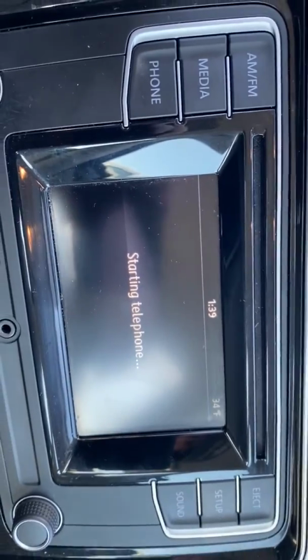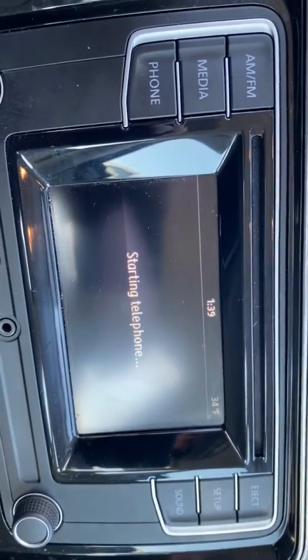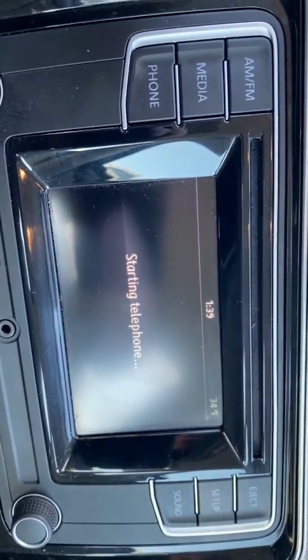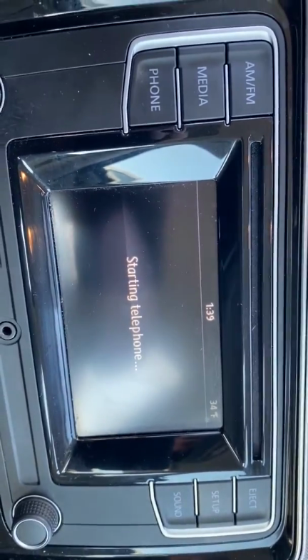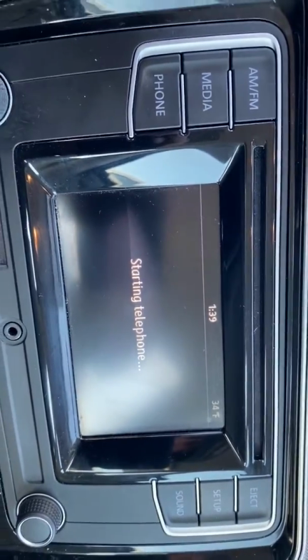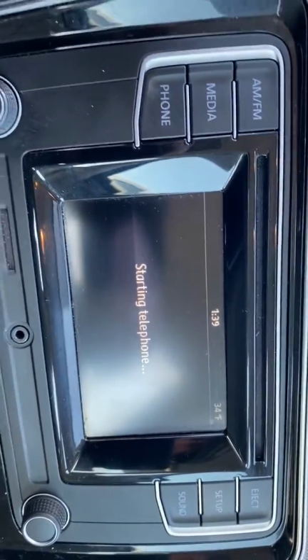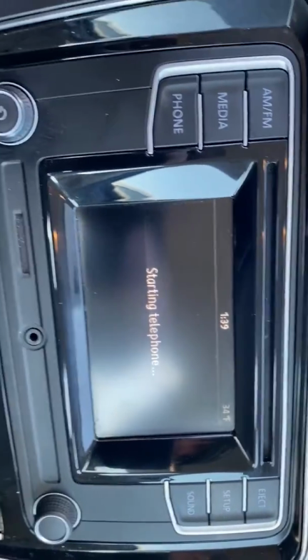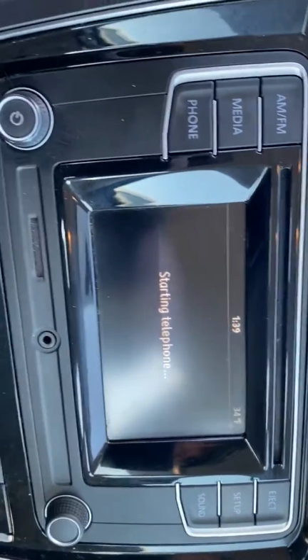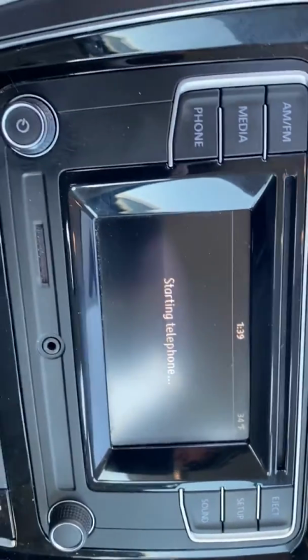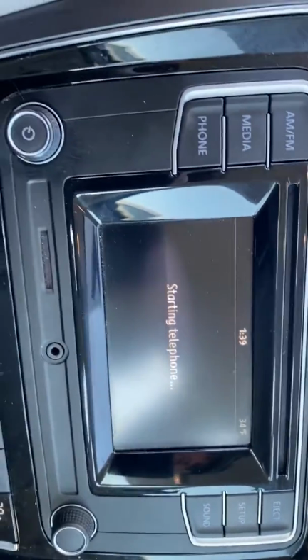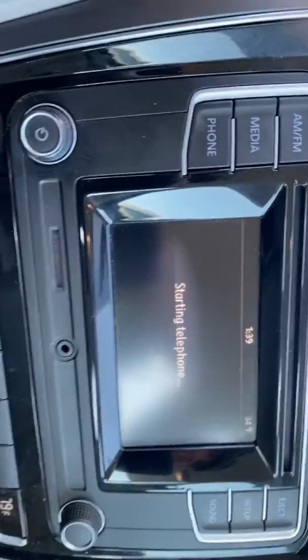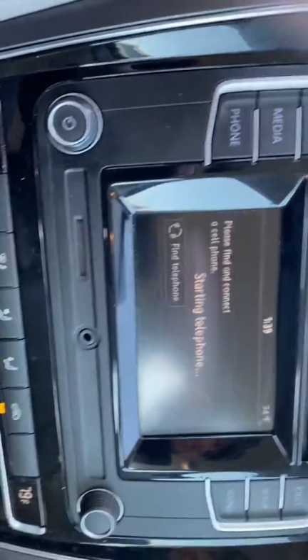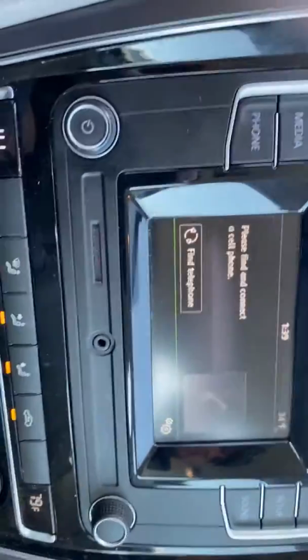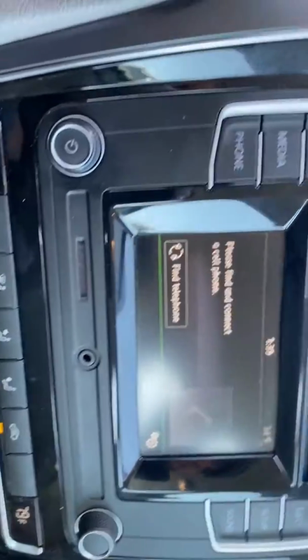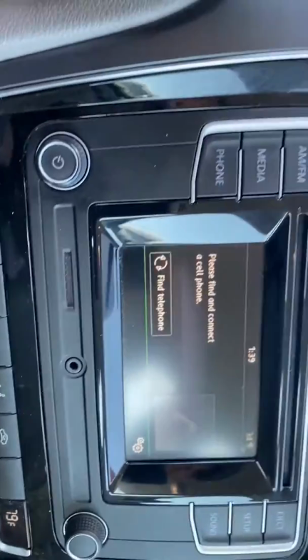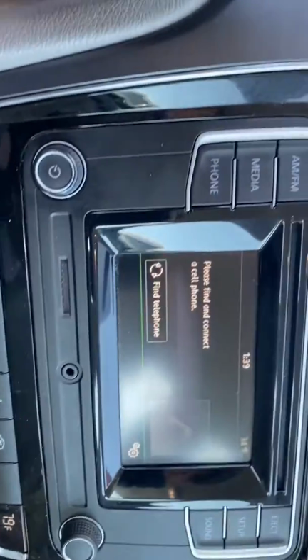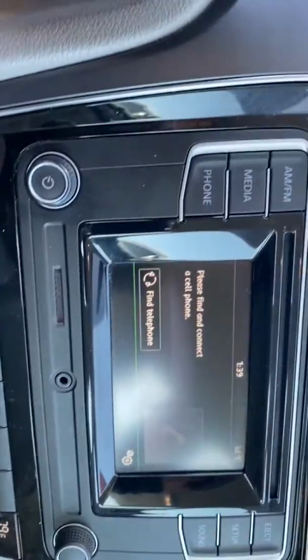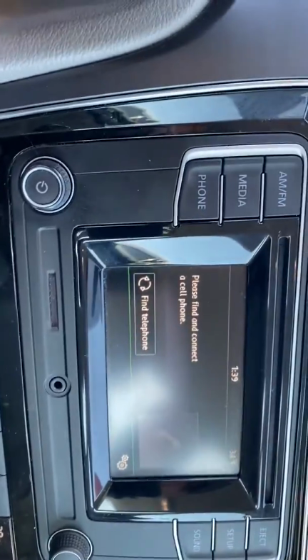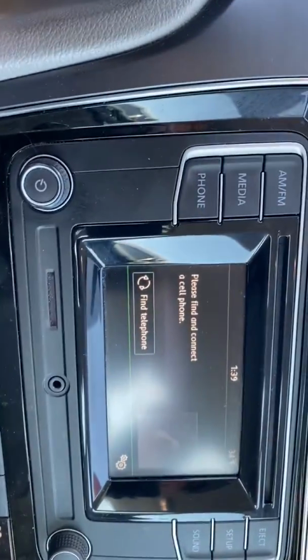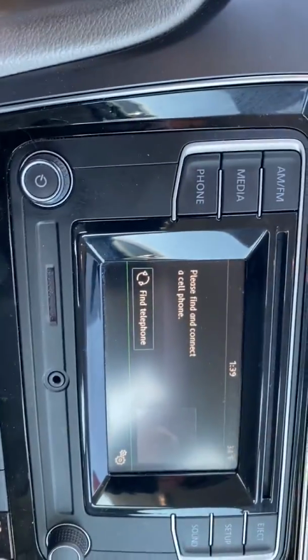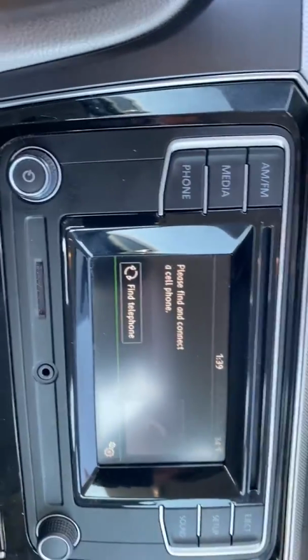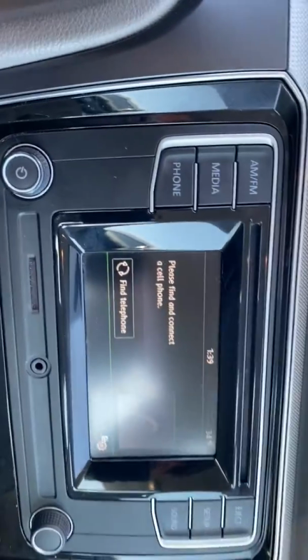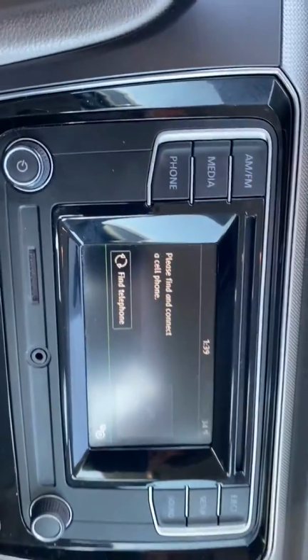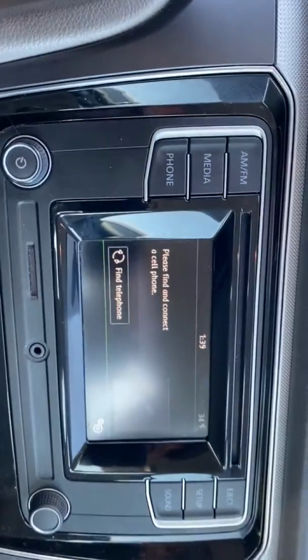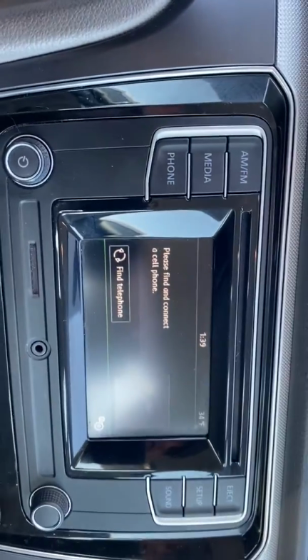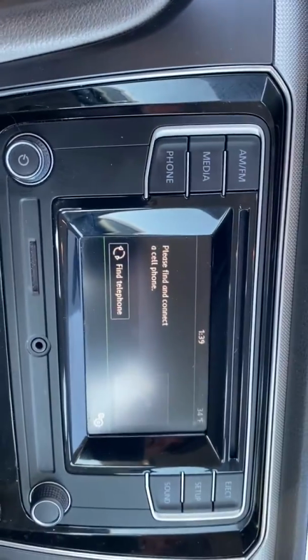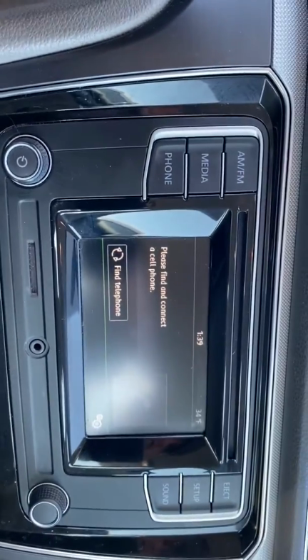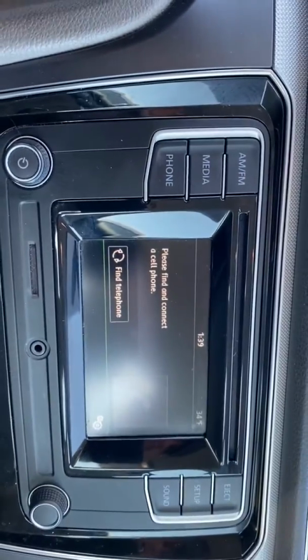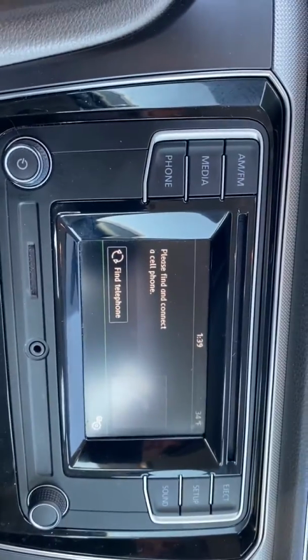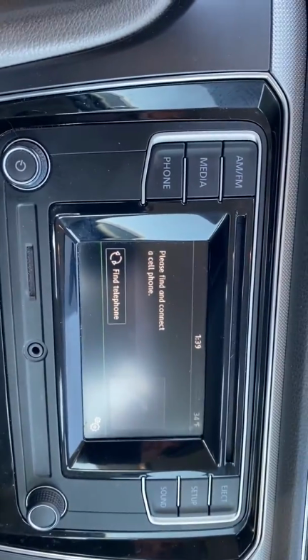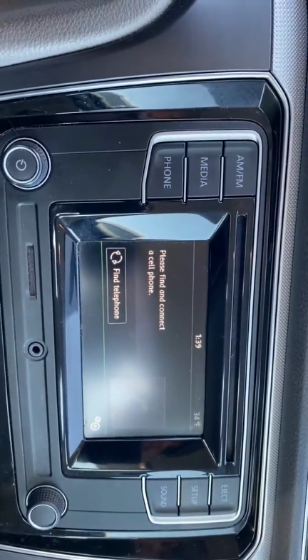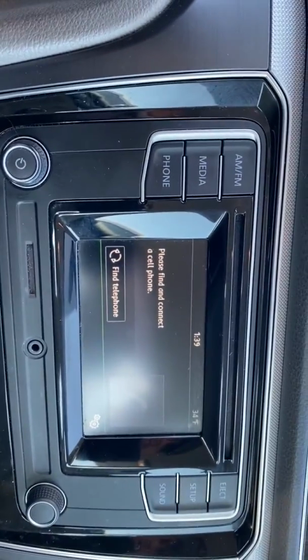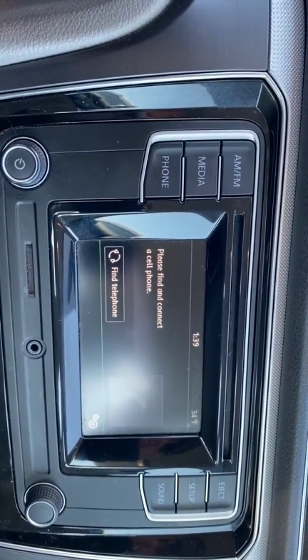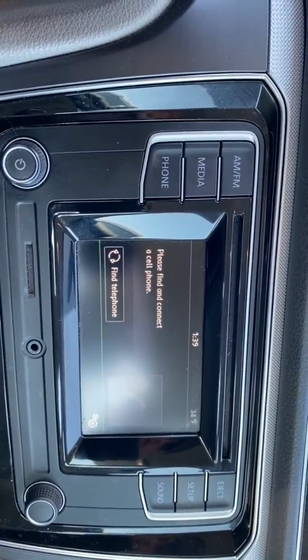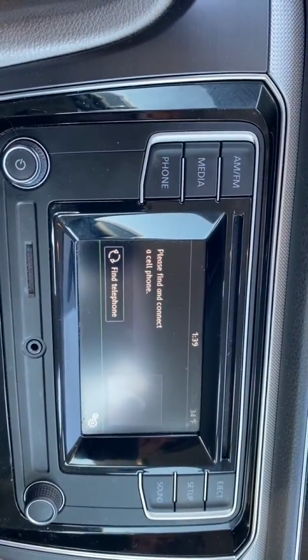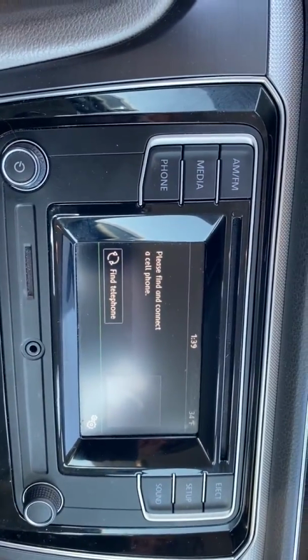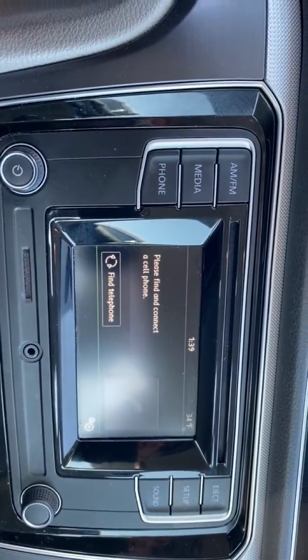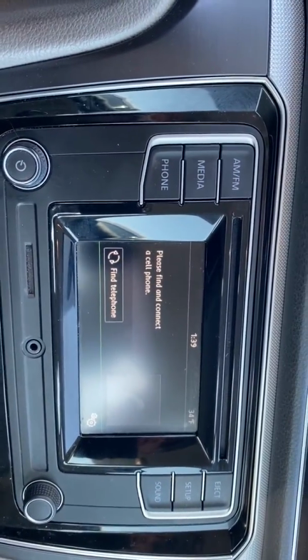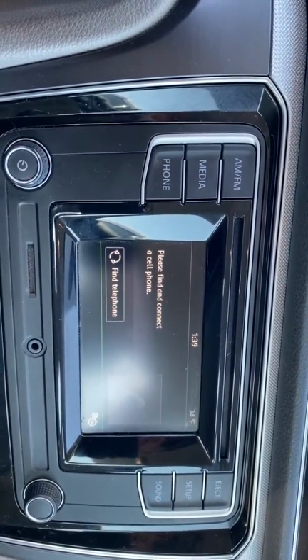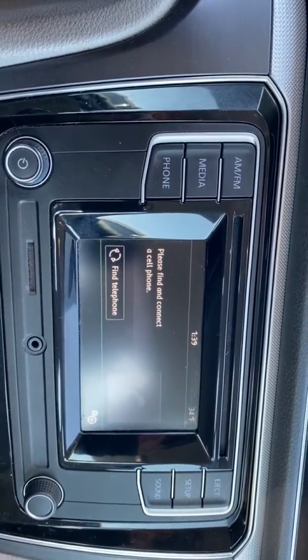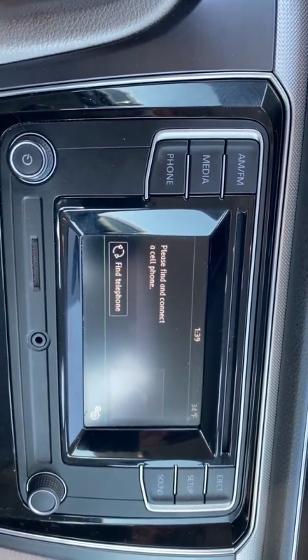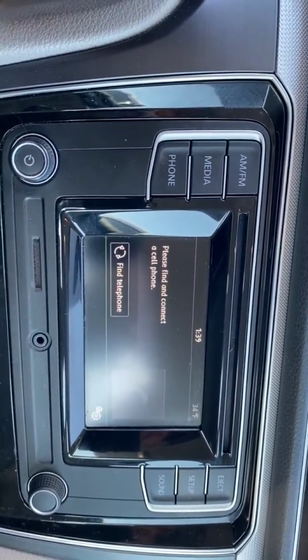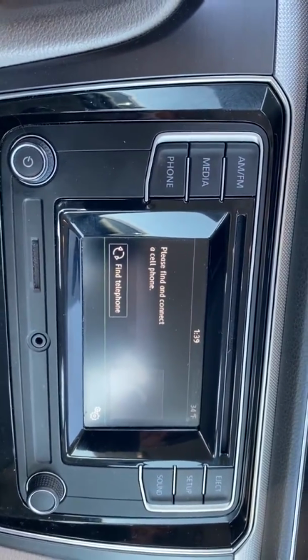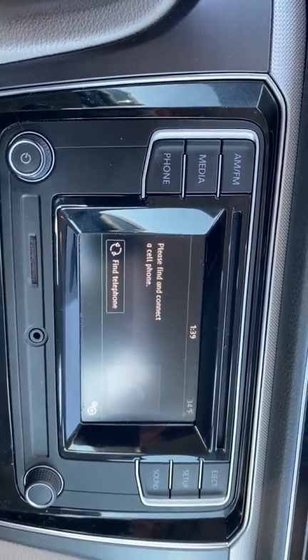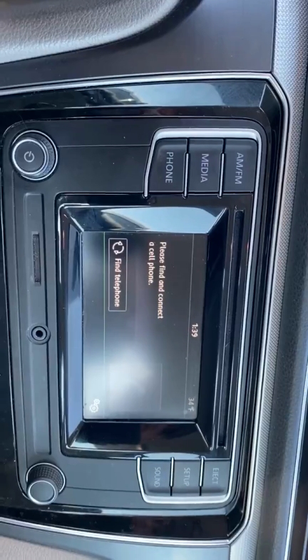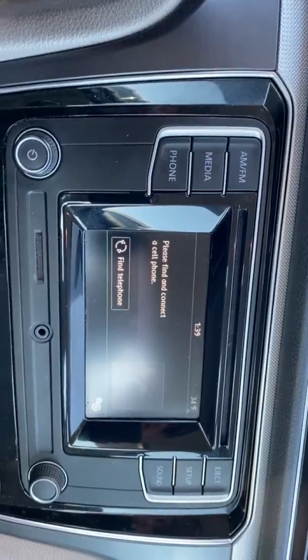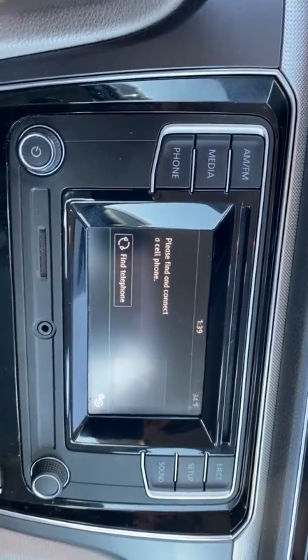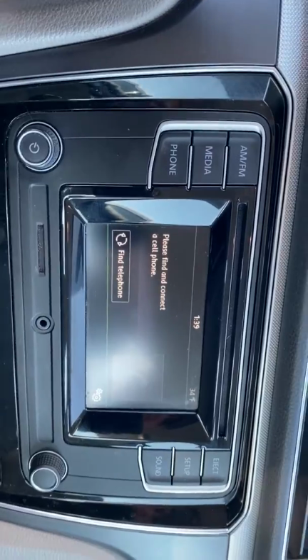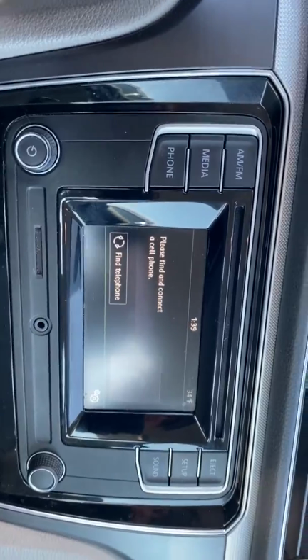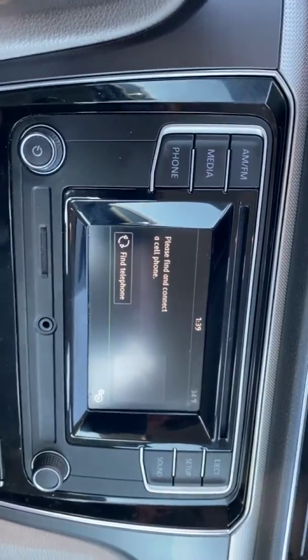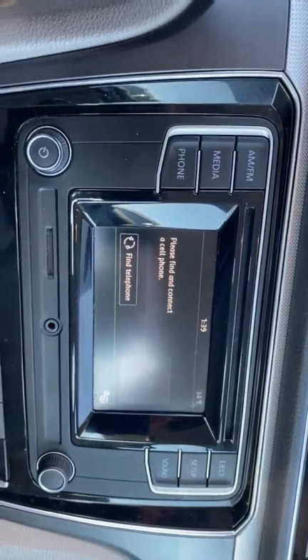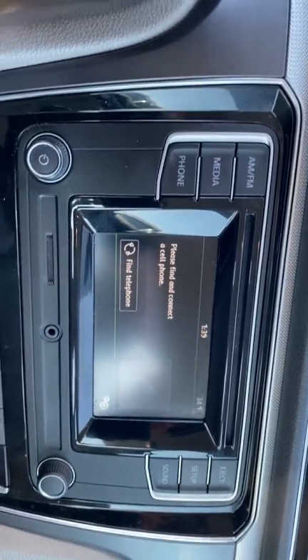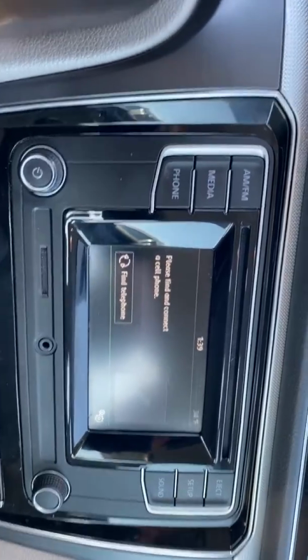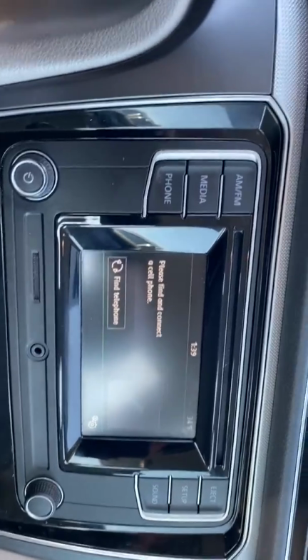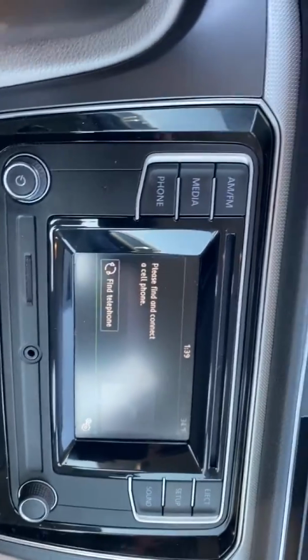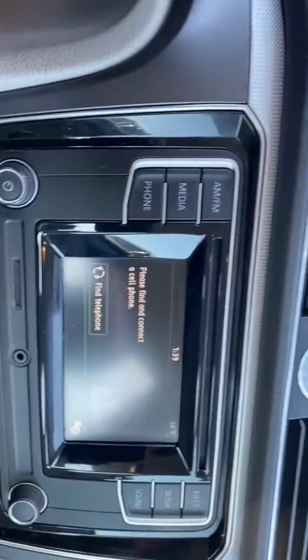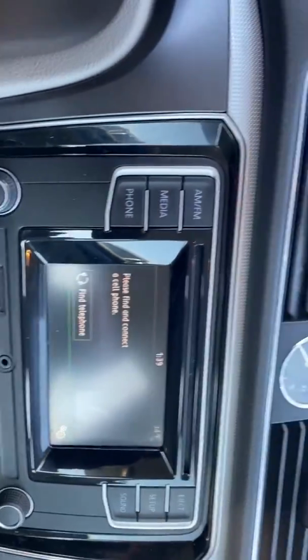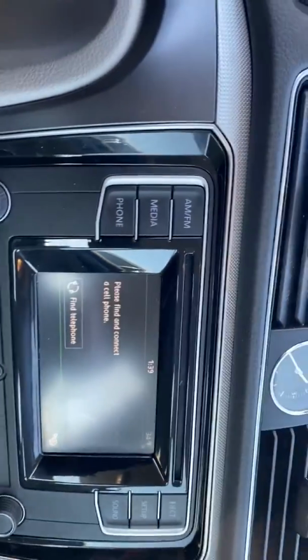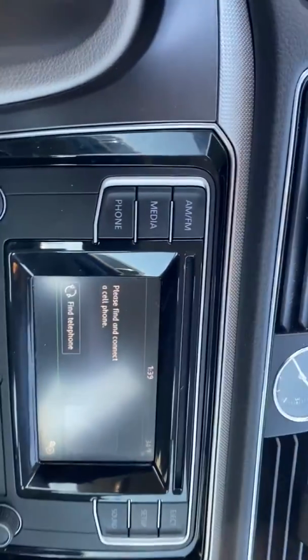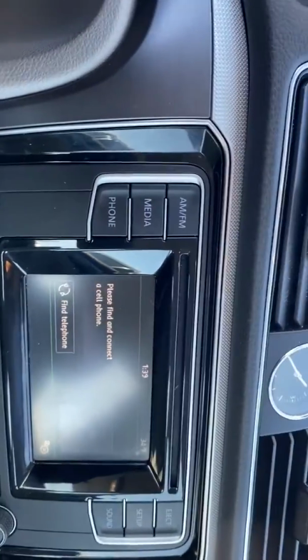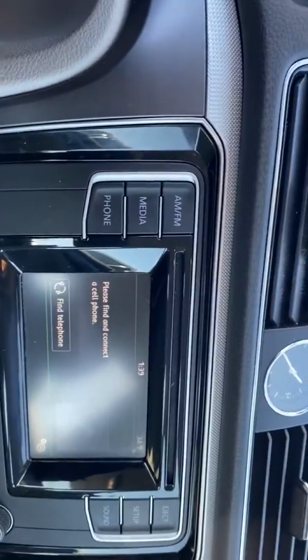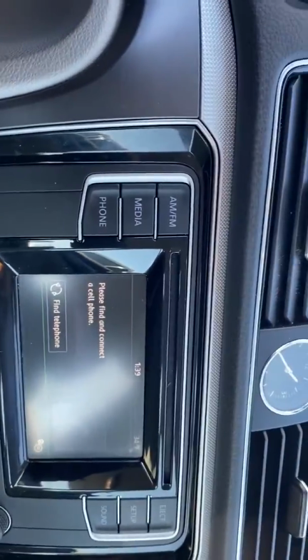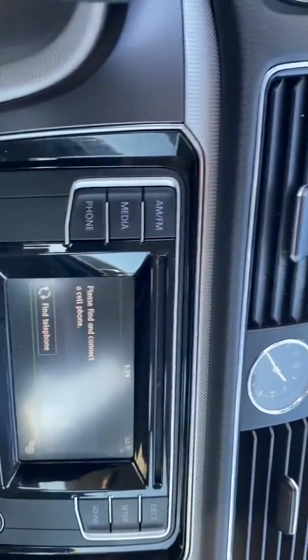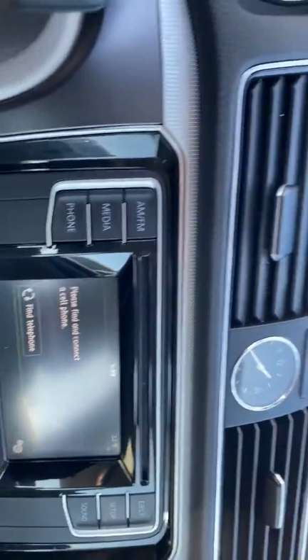Got the Bluetooth, AM, FM, media, different phone connects, sound system.